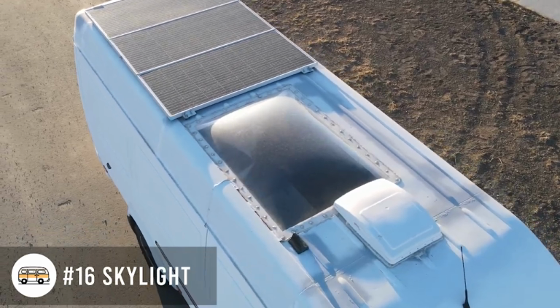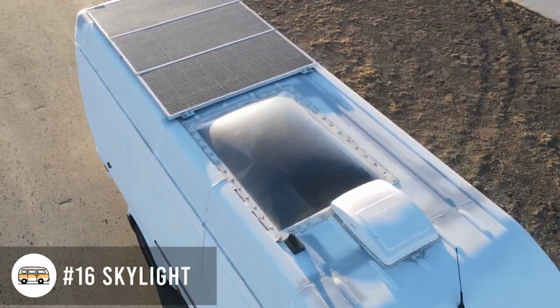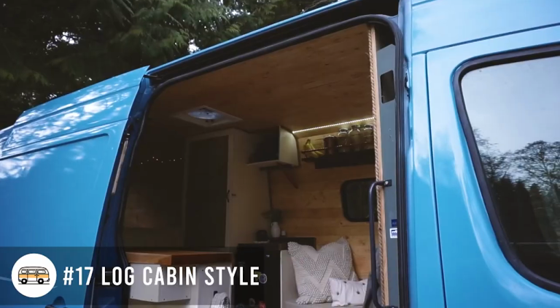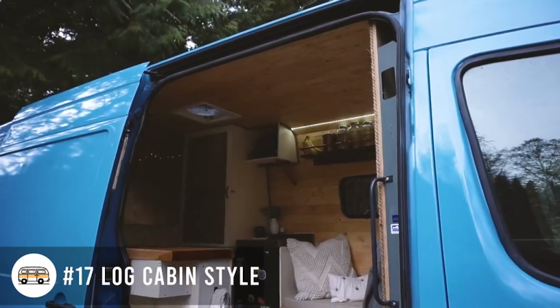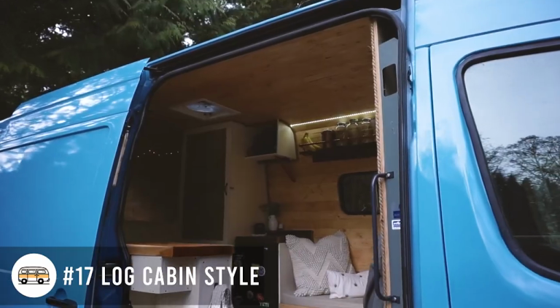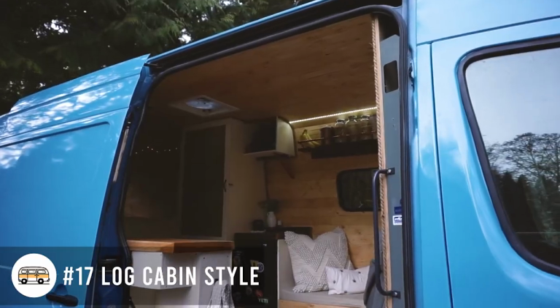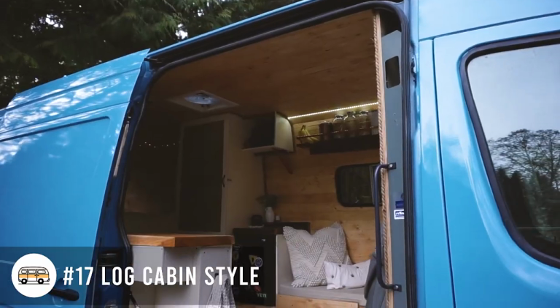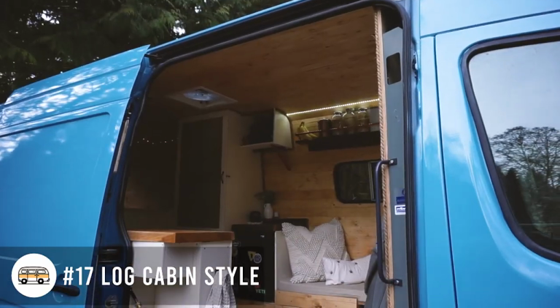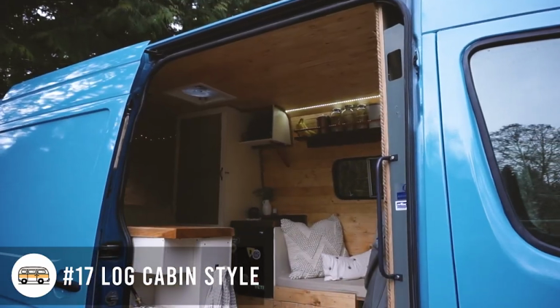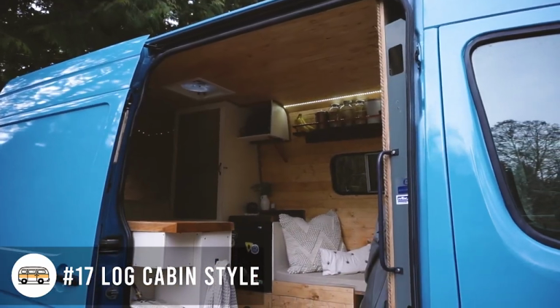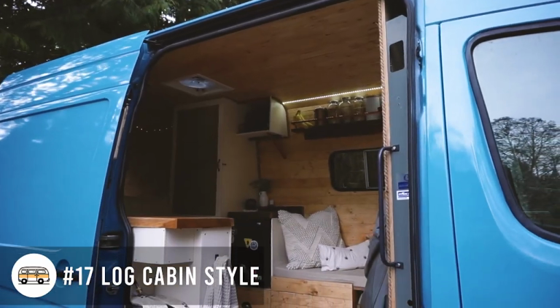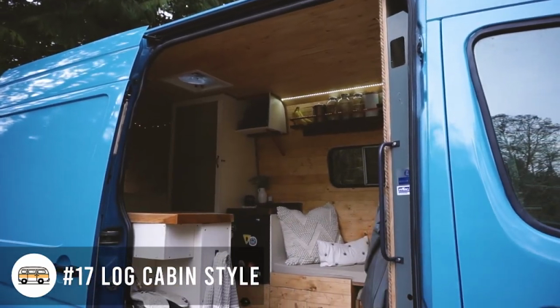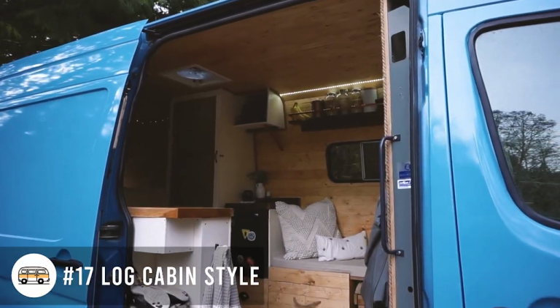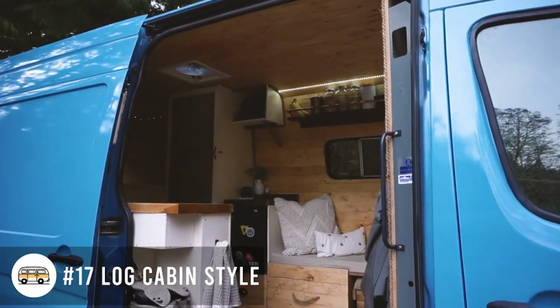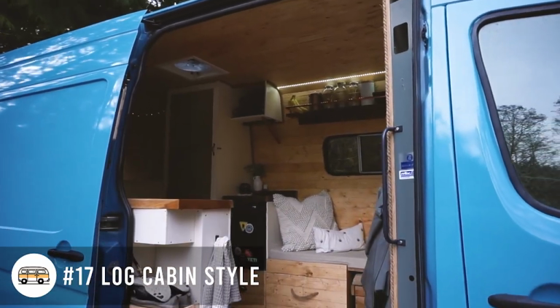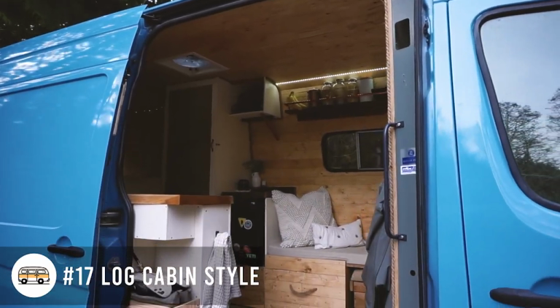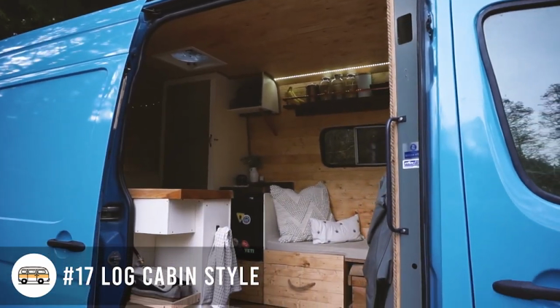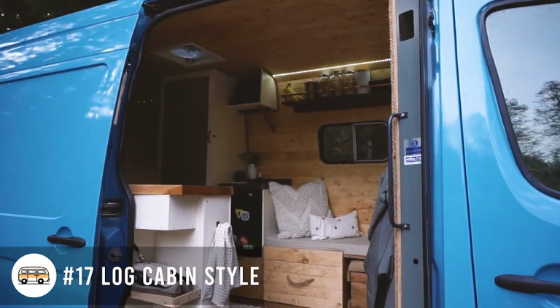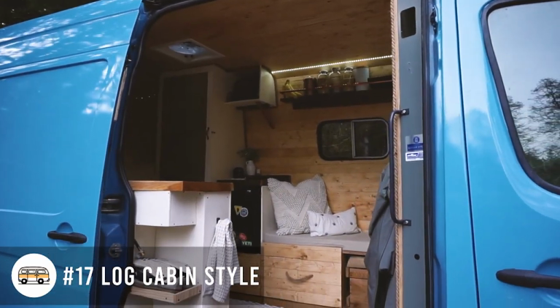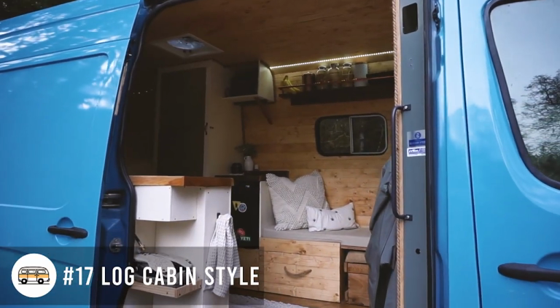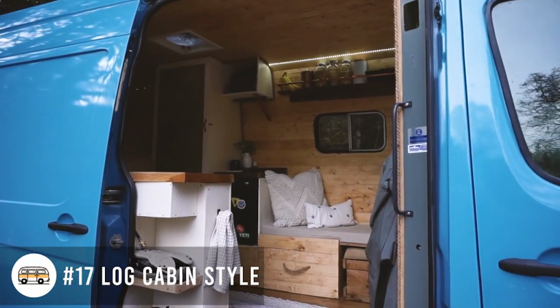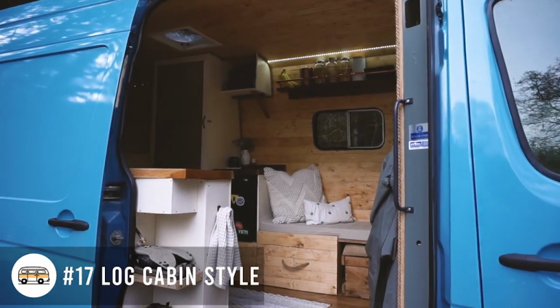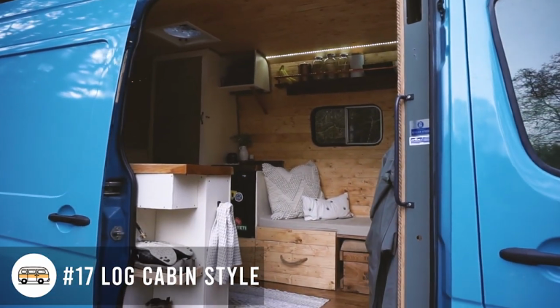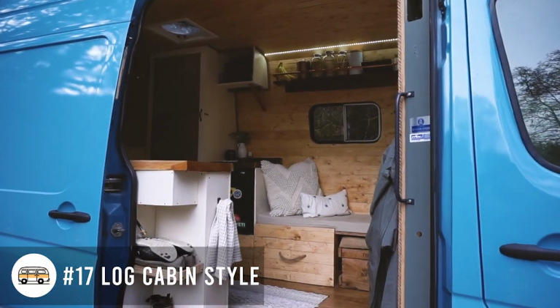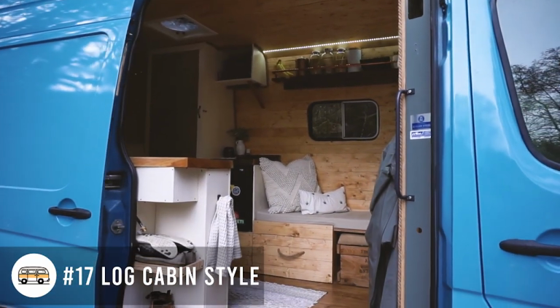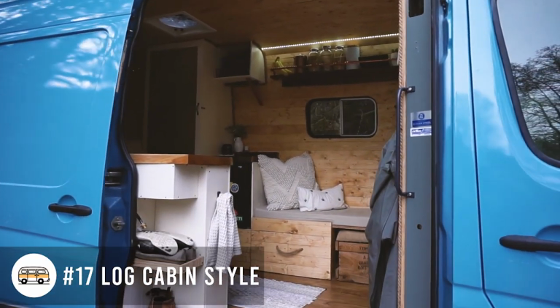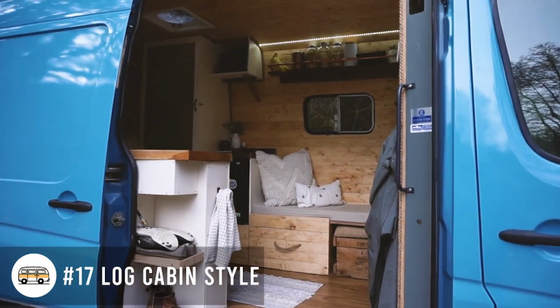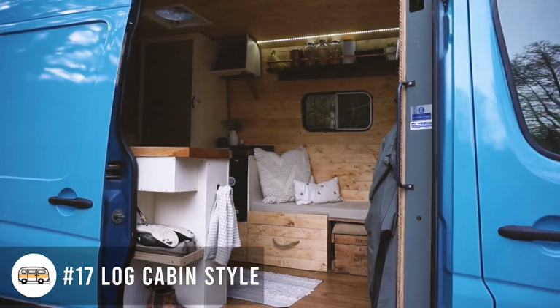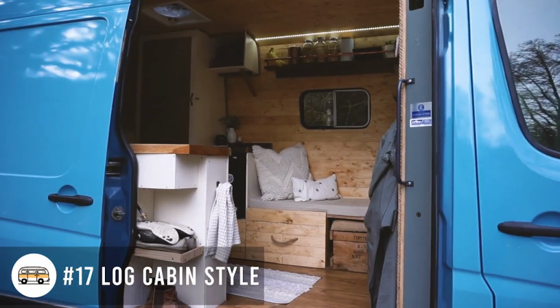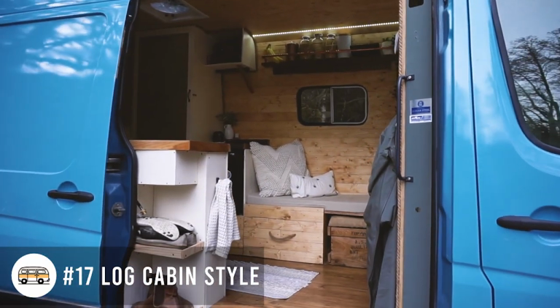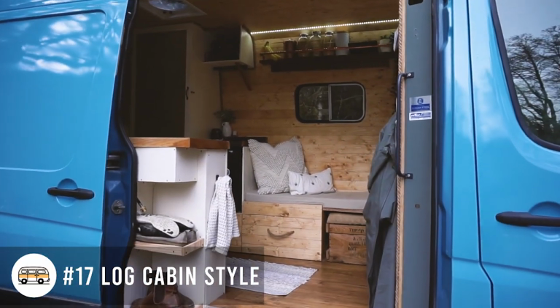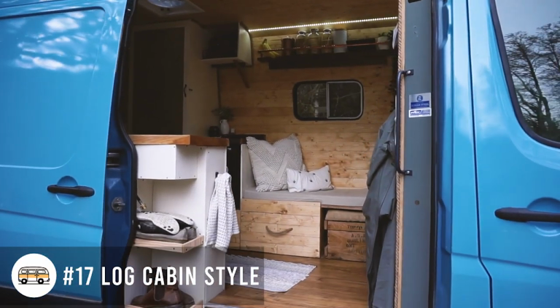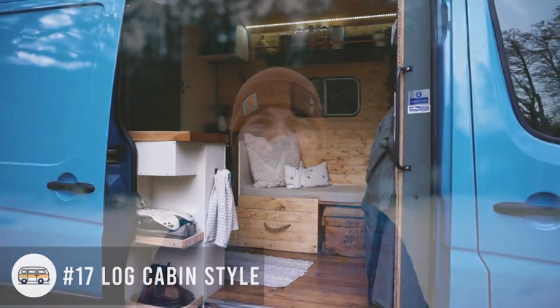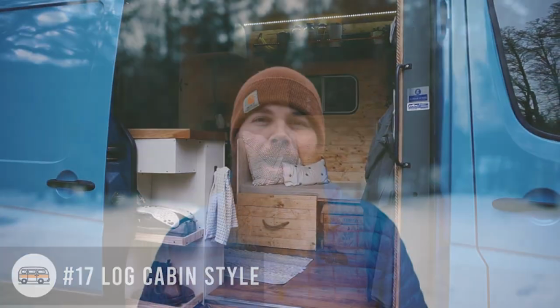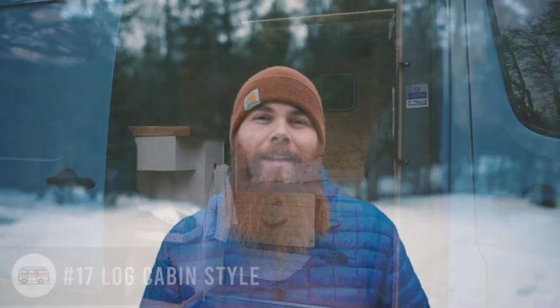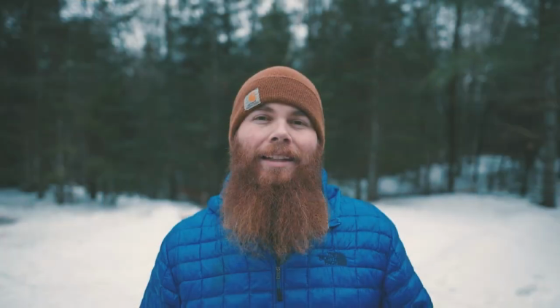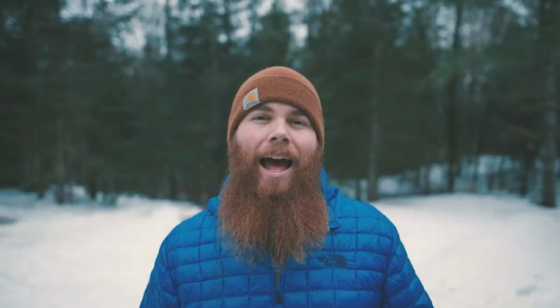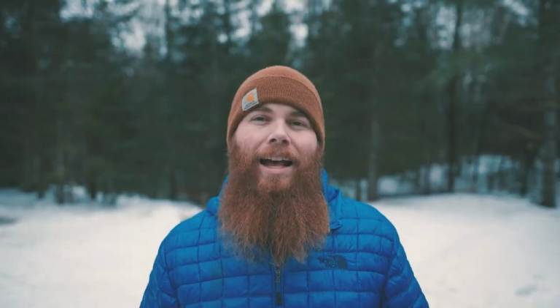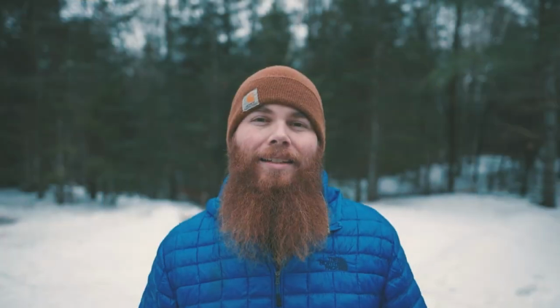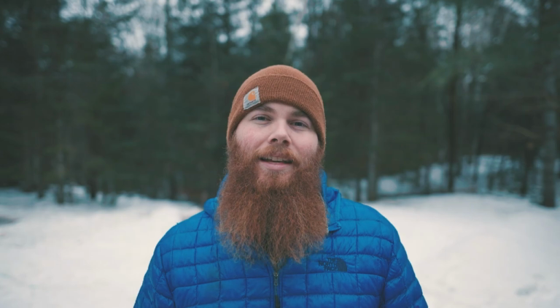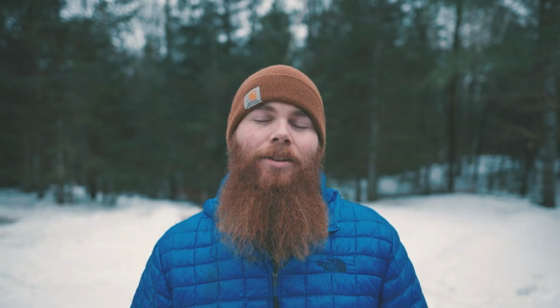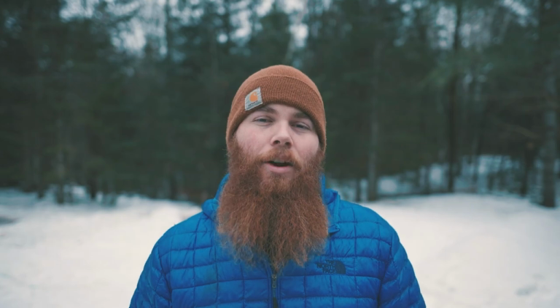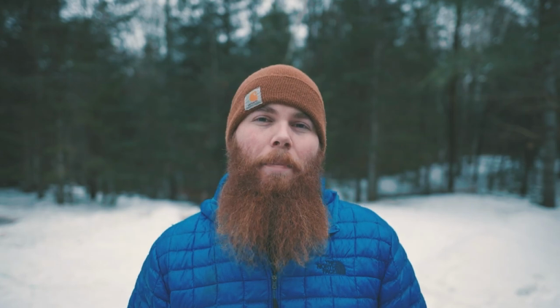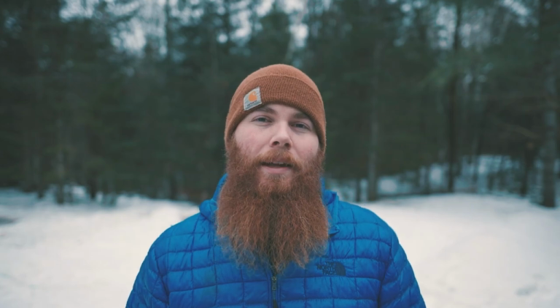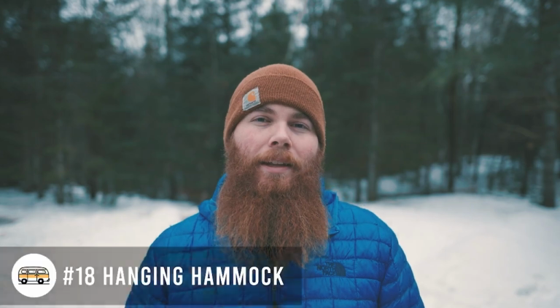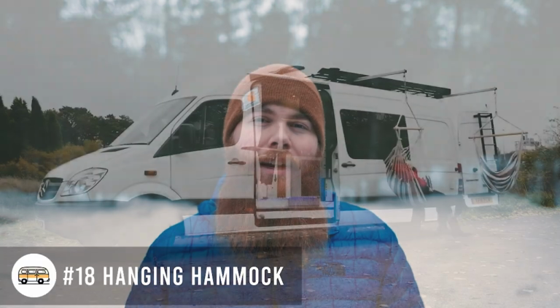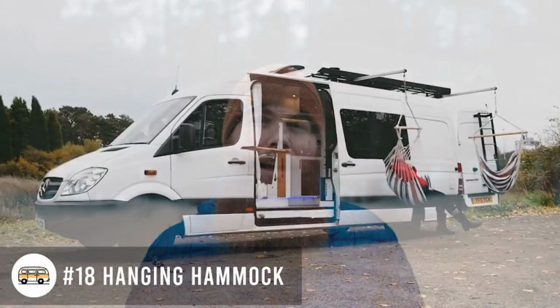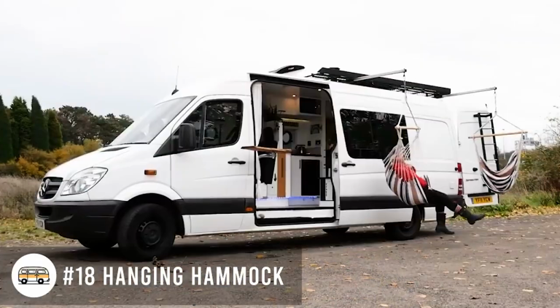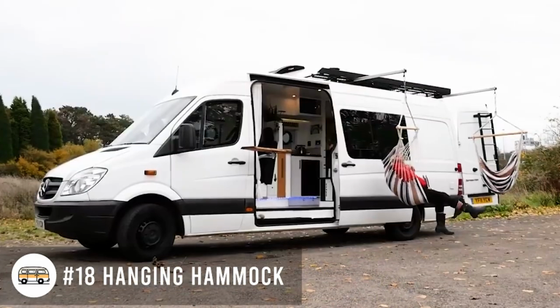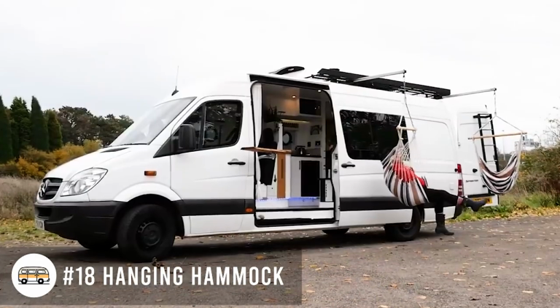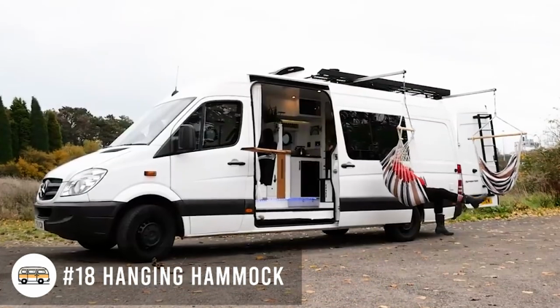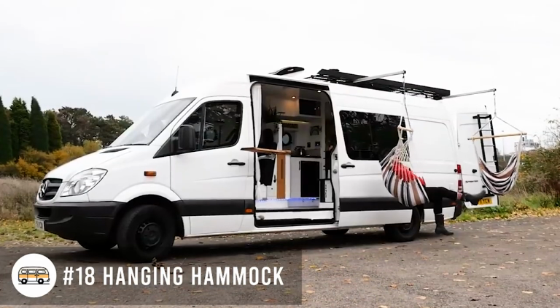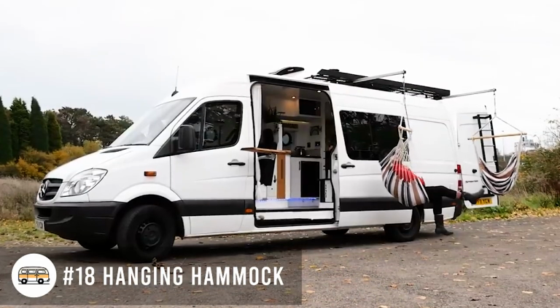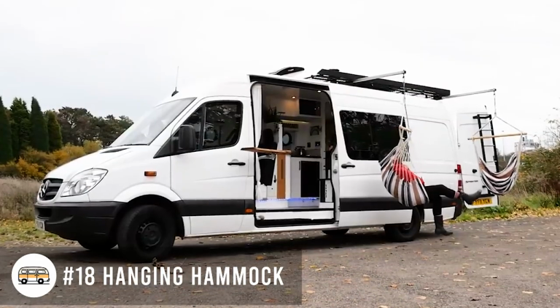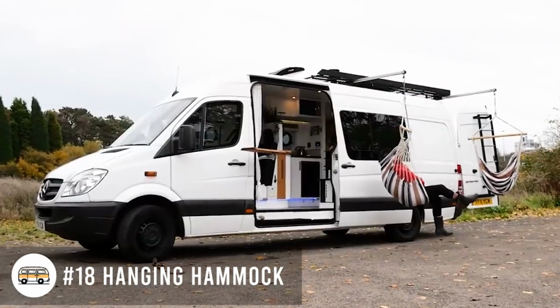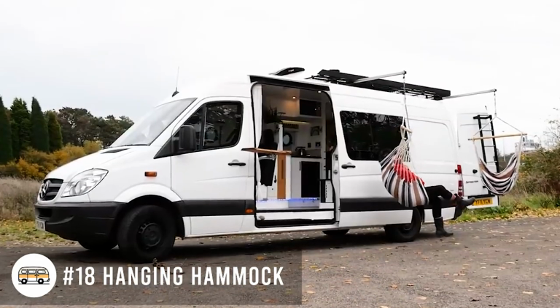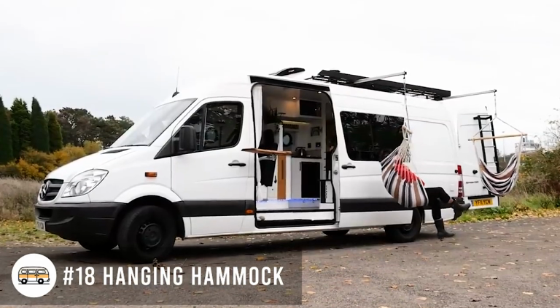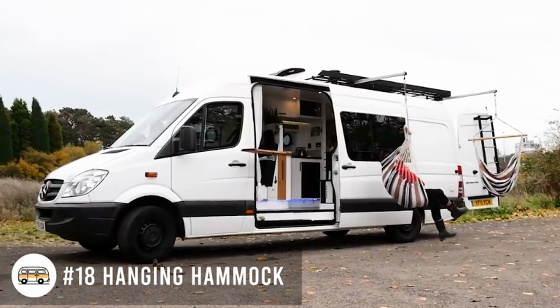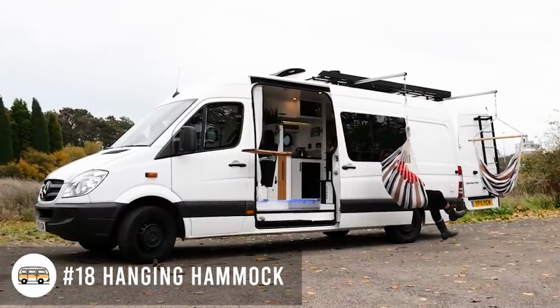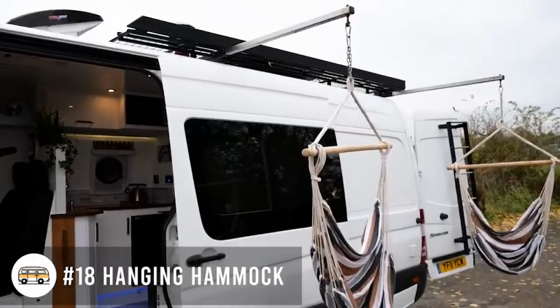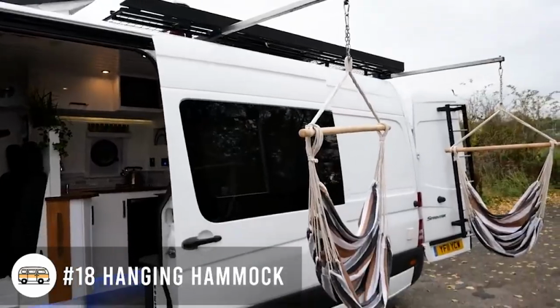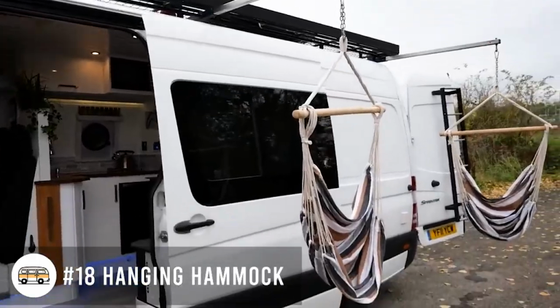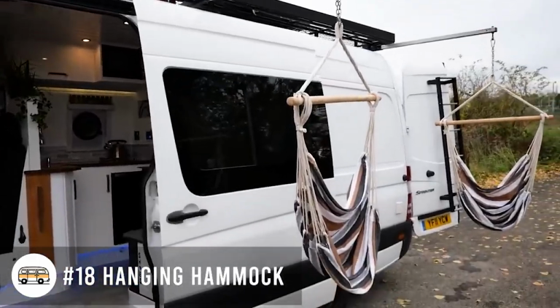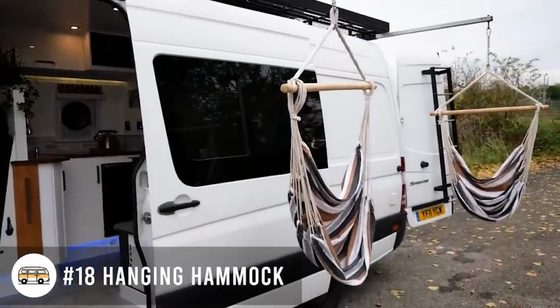A log cabin style build. And last in our appealing ideas, a hanging hammock.